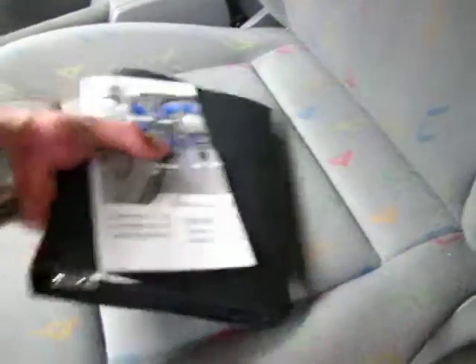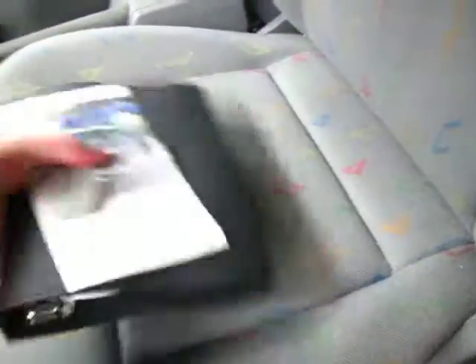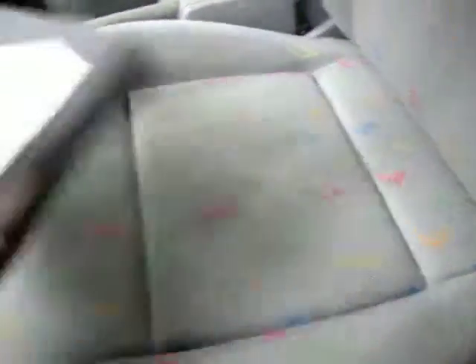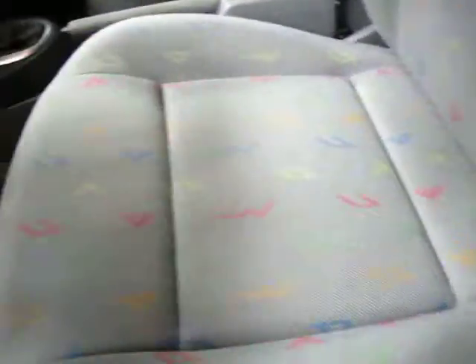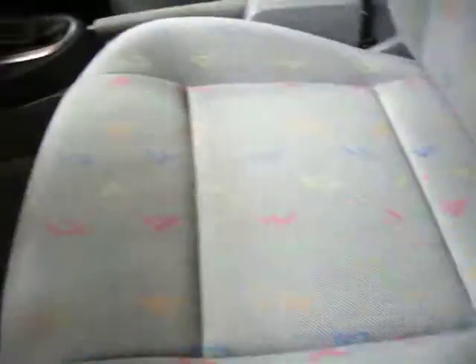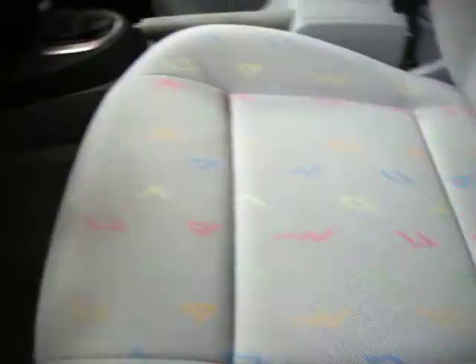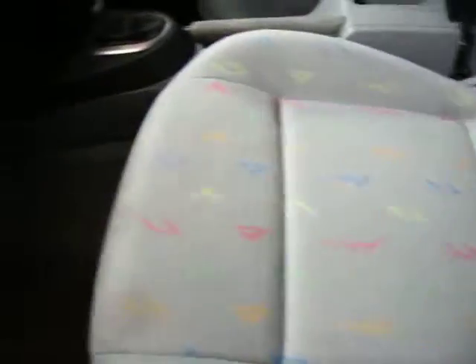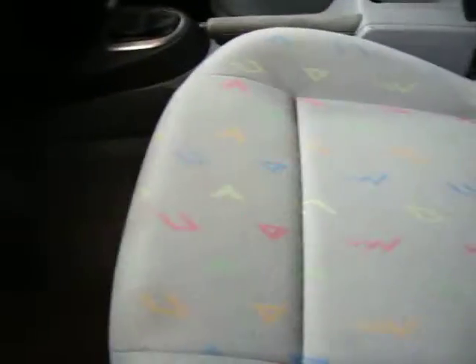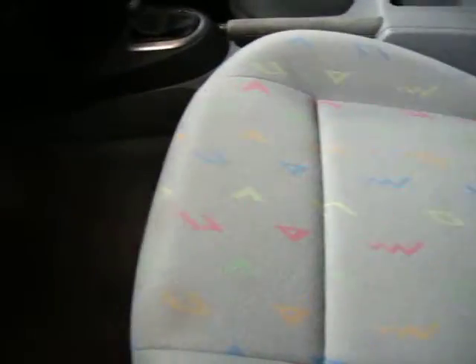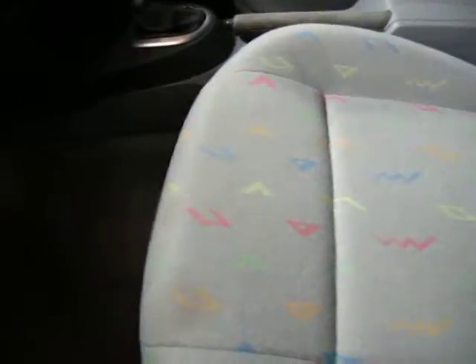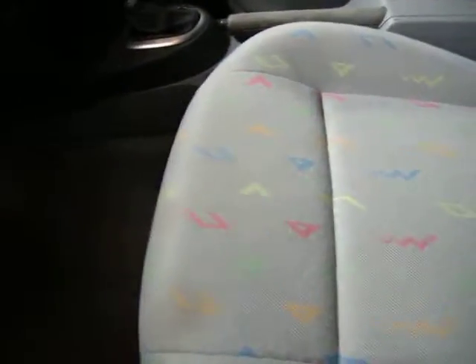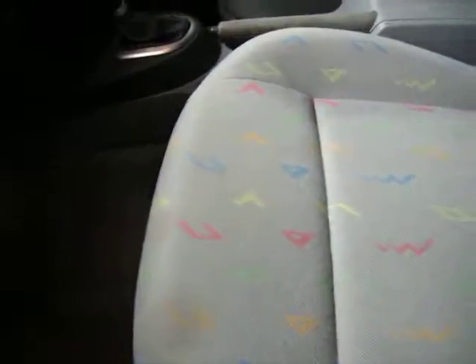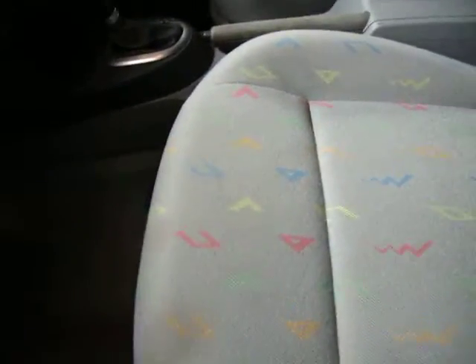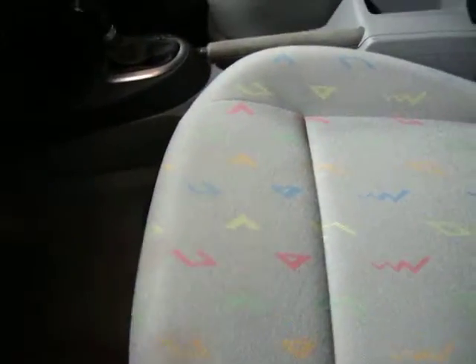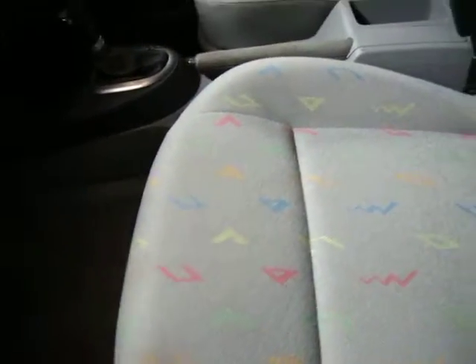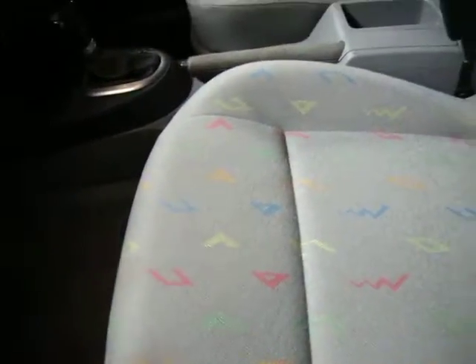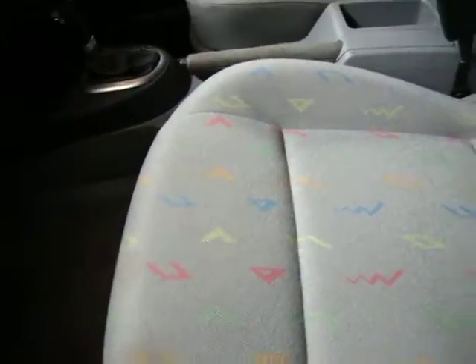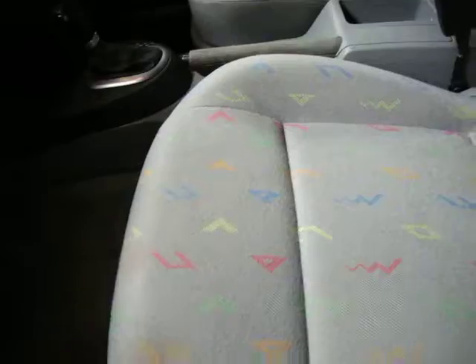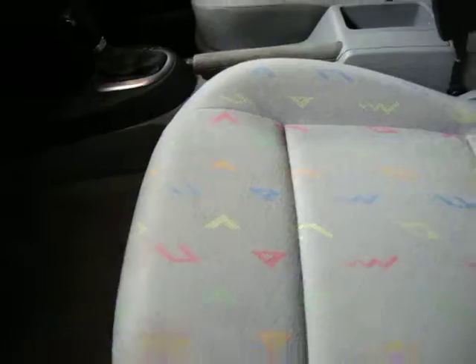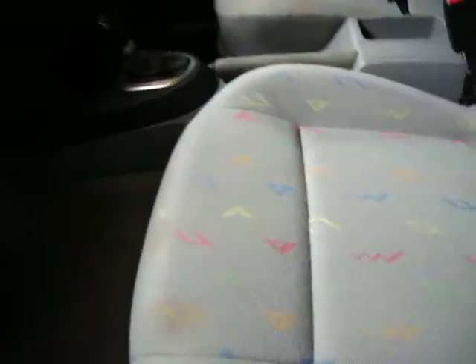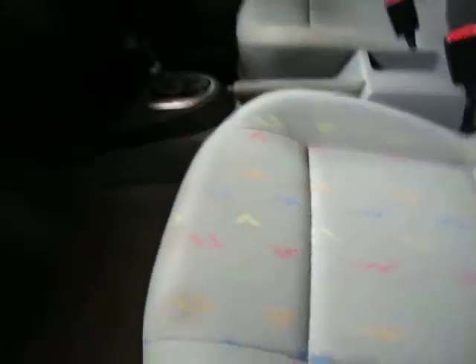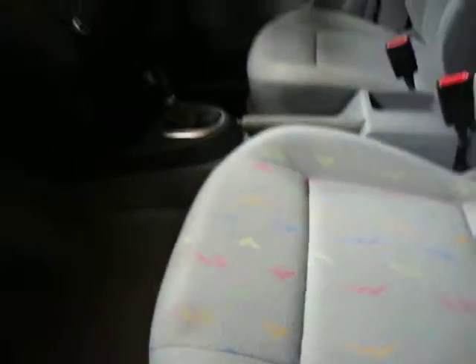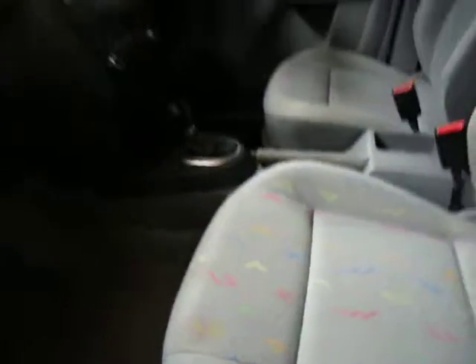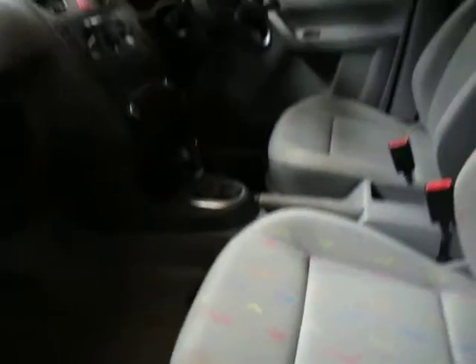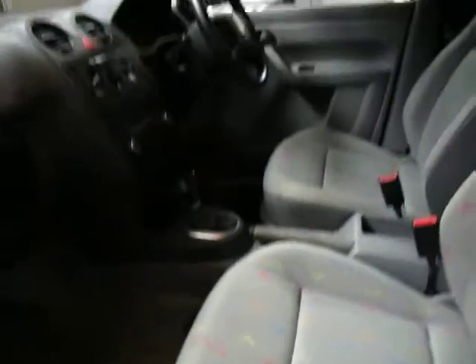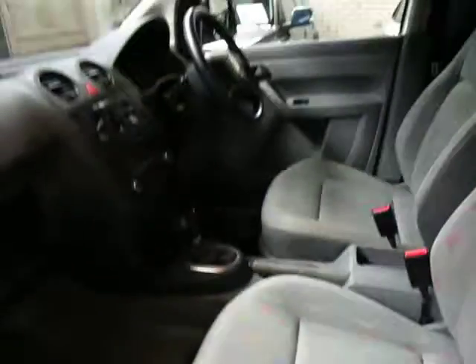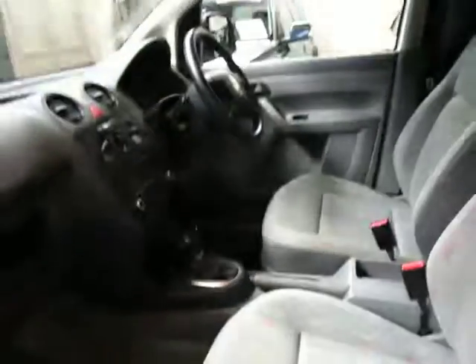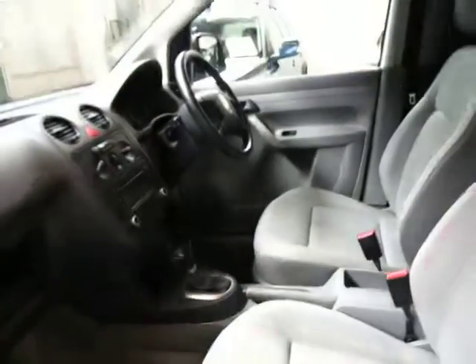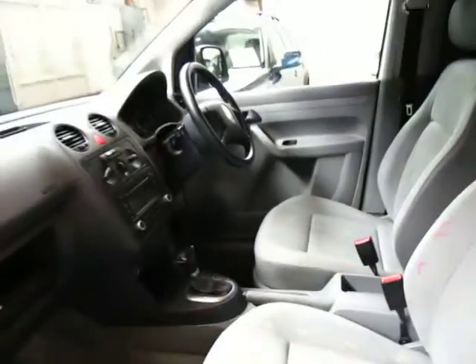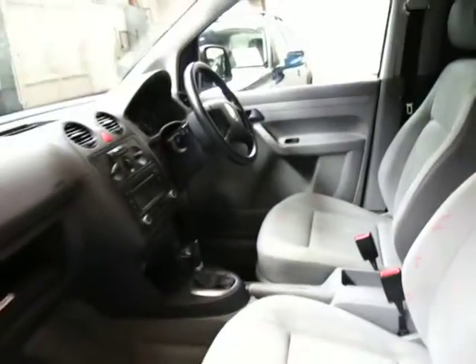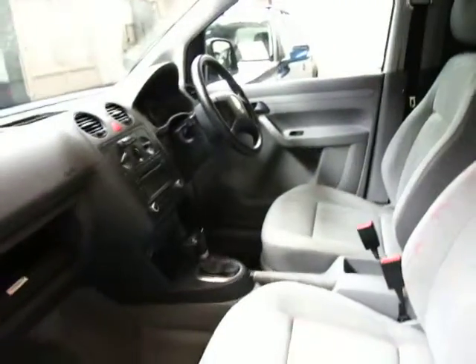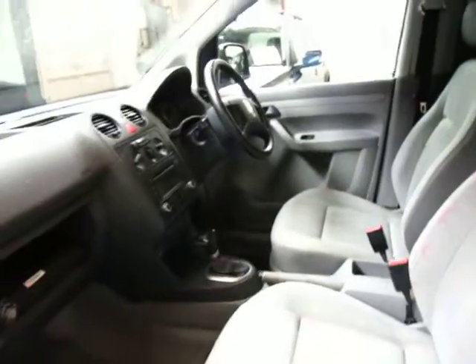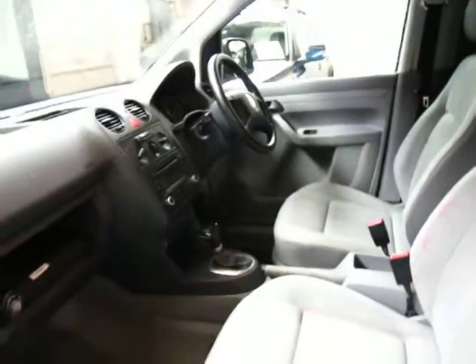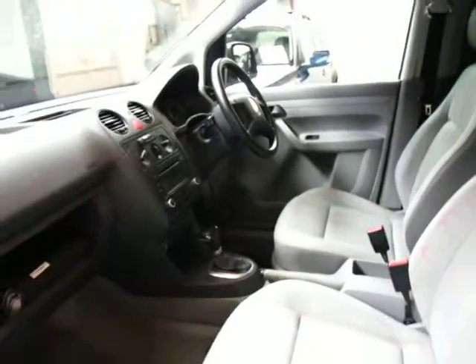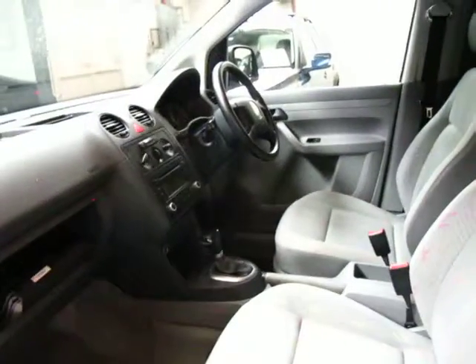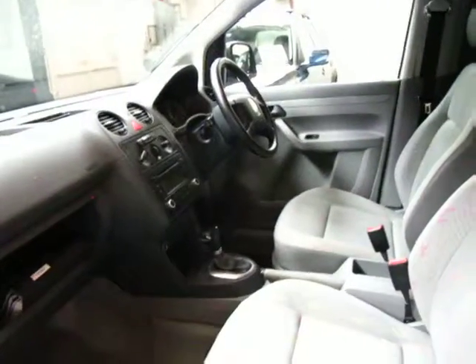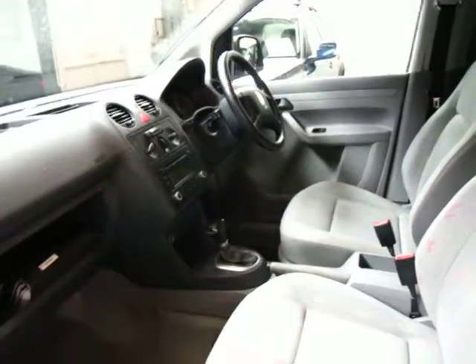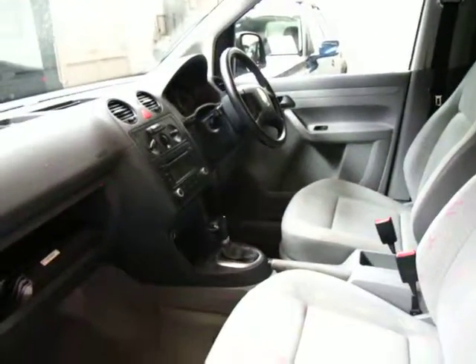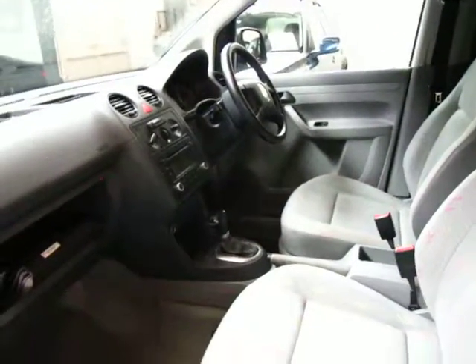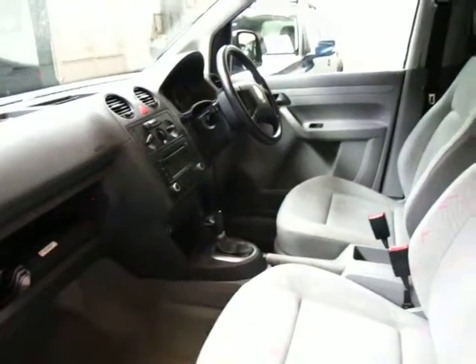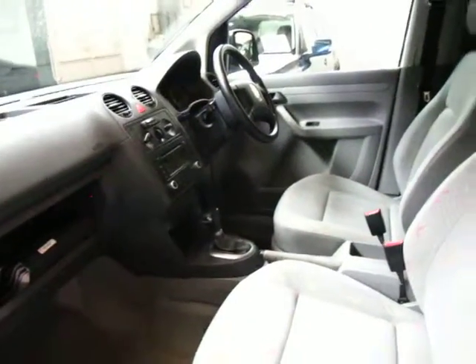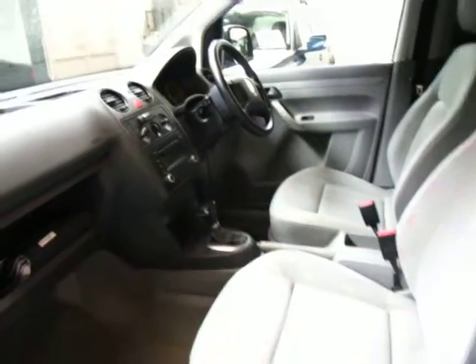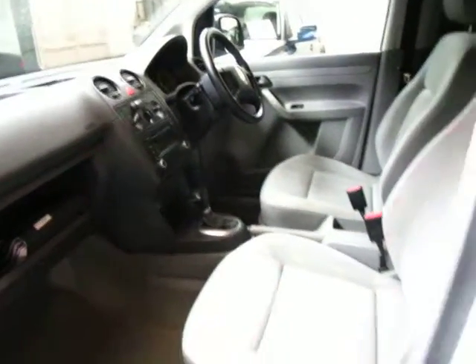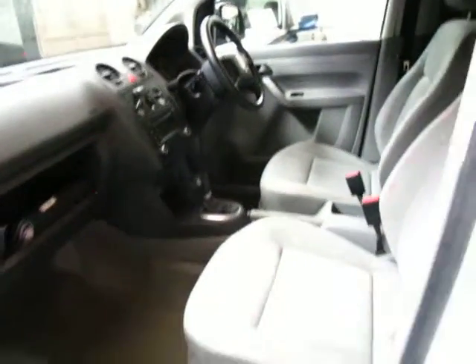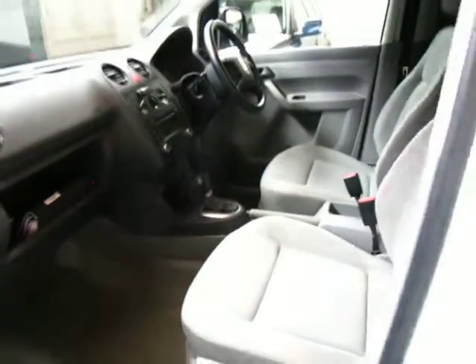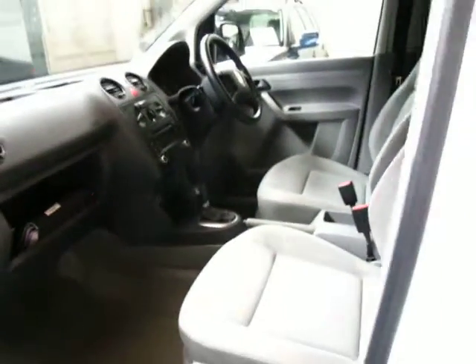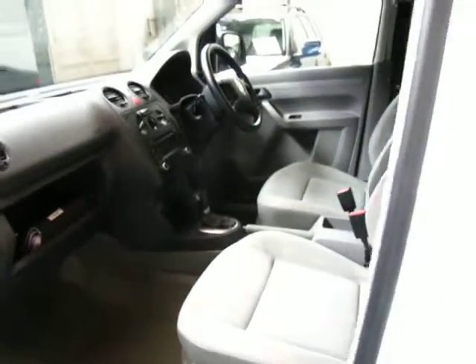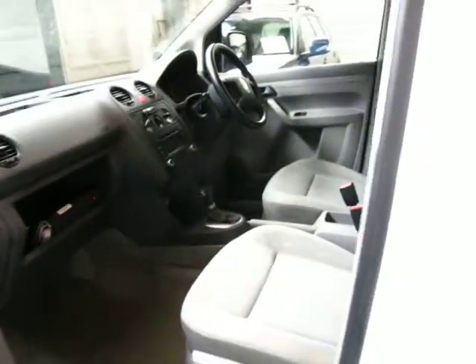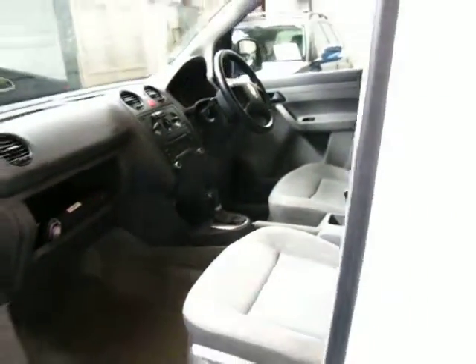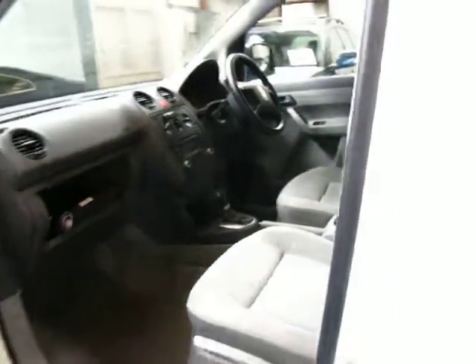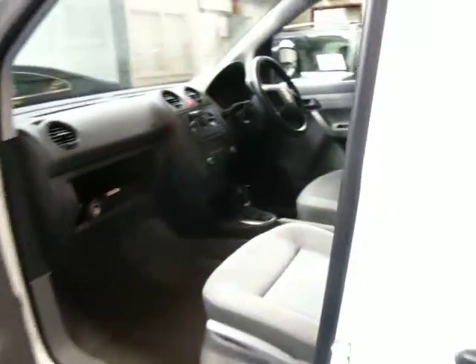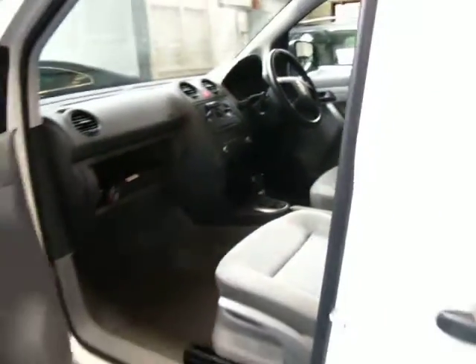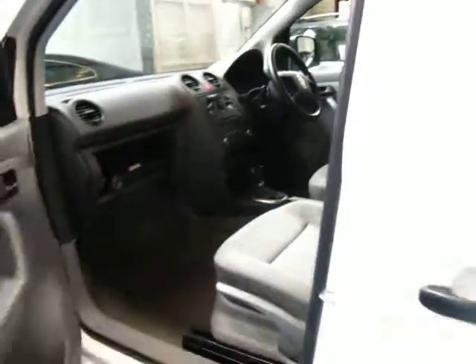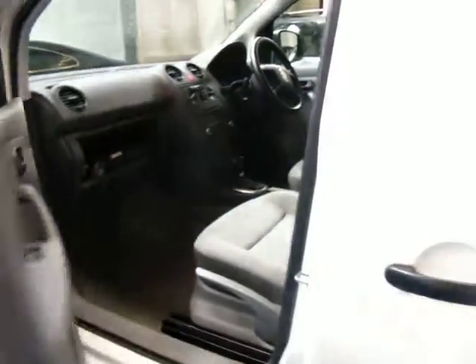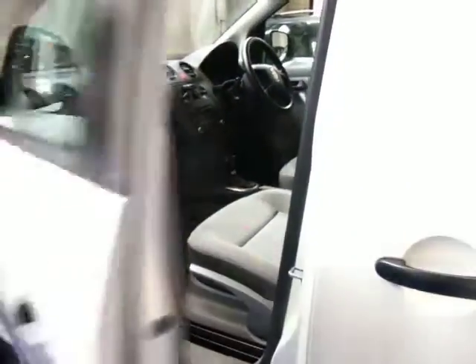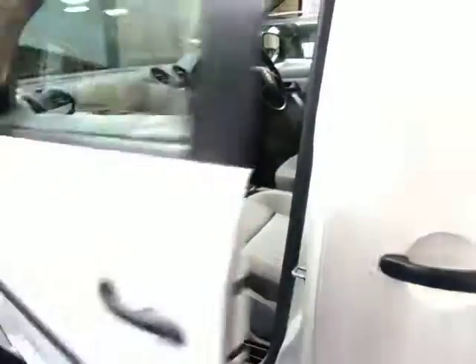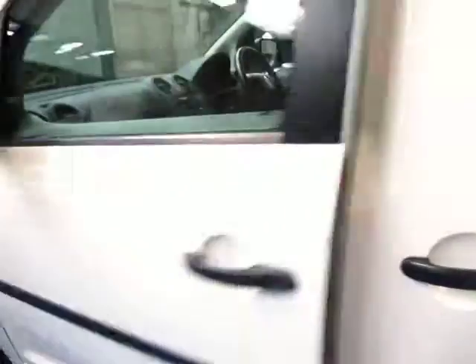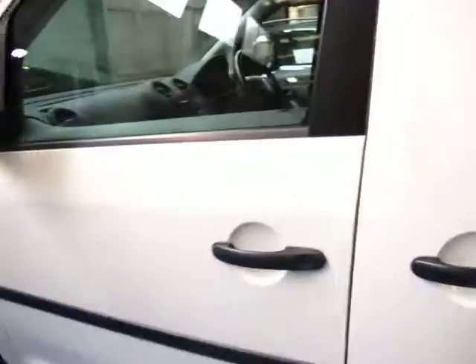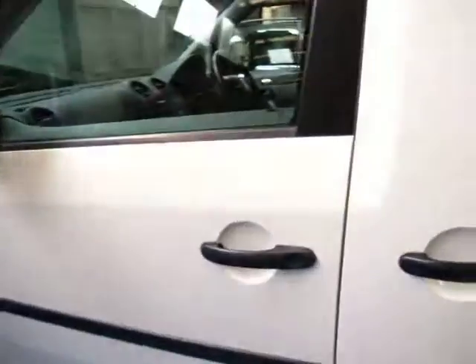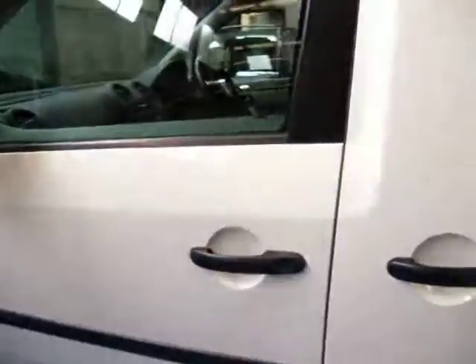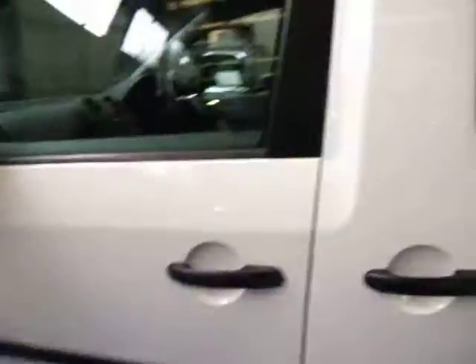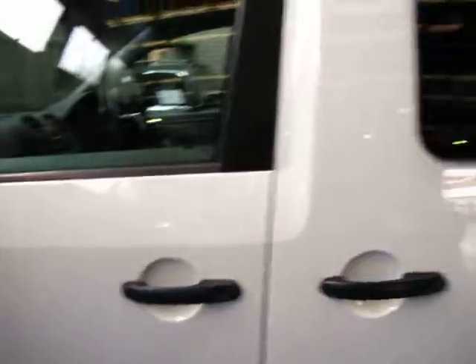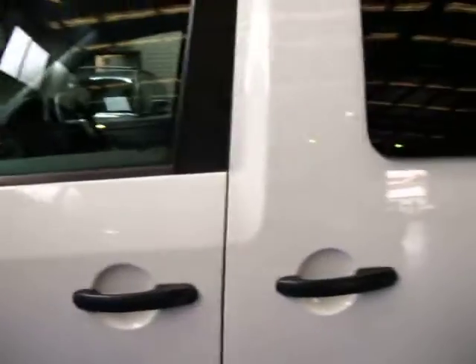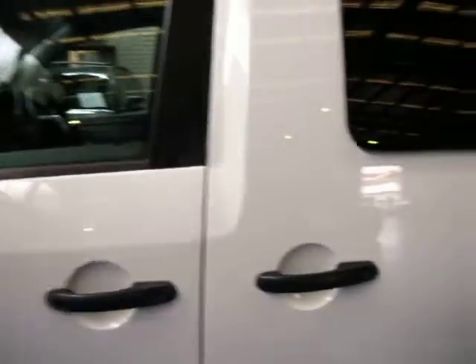I have driven it — it drives very, very well. The air conditioning's cold and it's got a smooth change in the transmission.